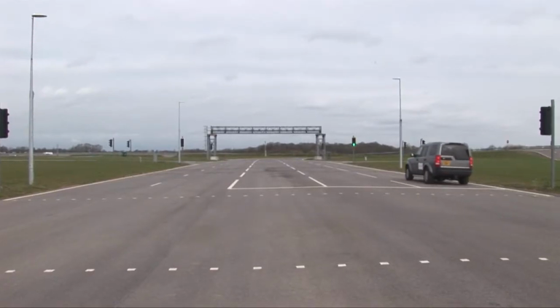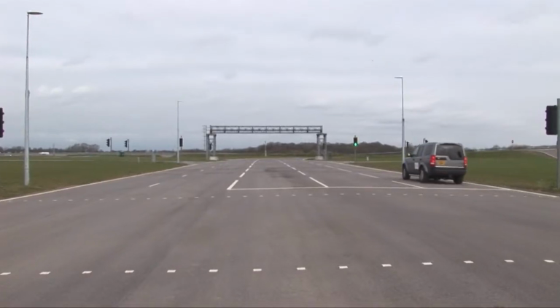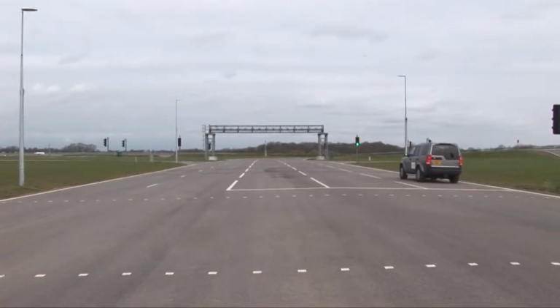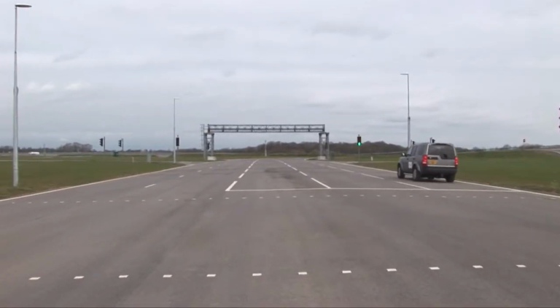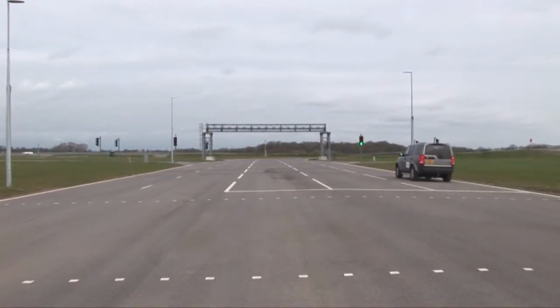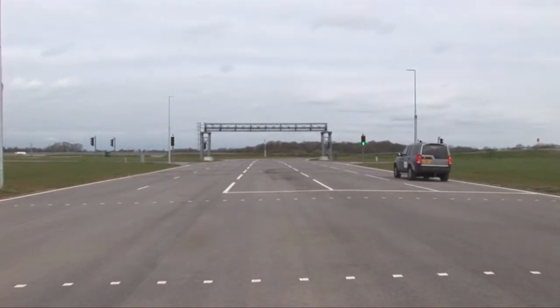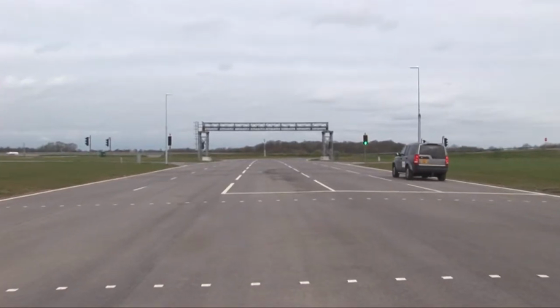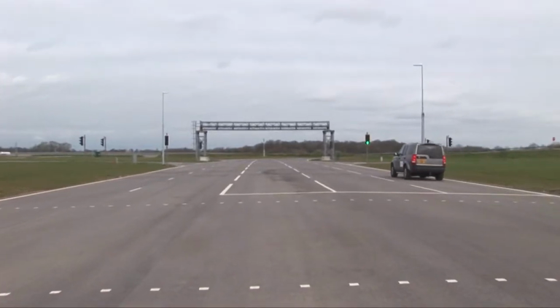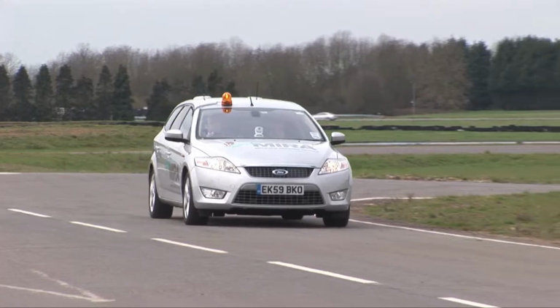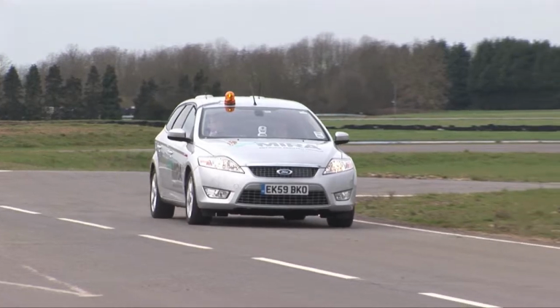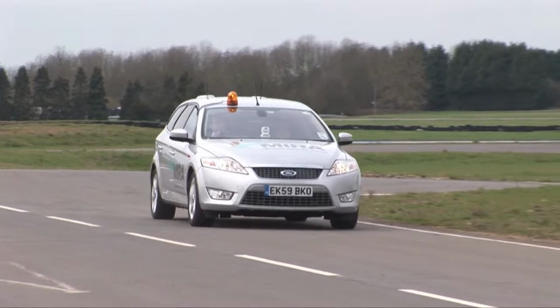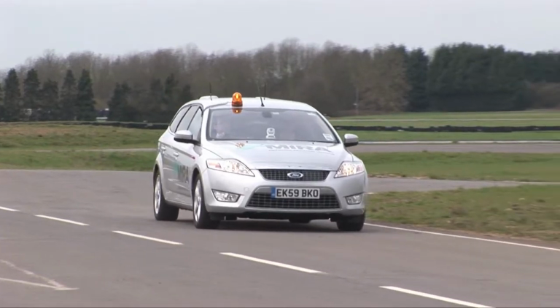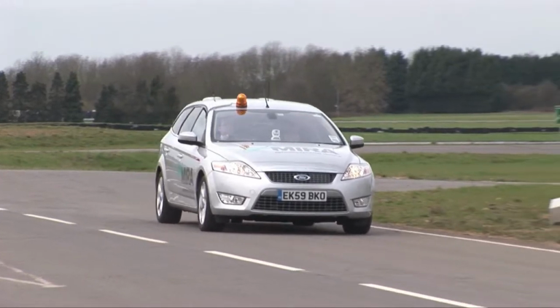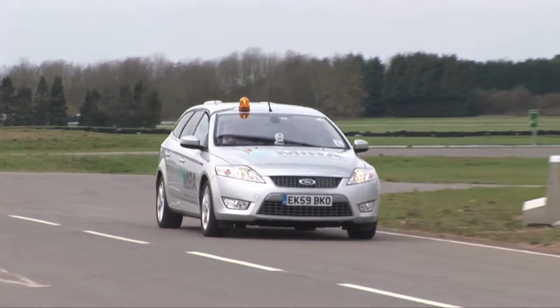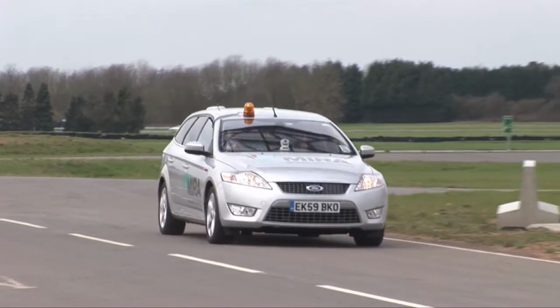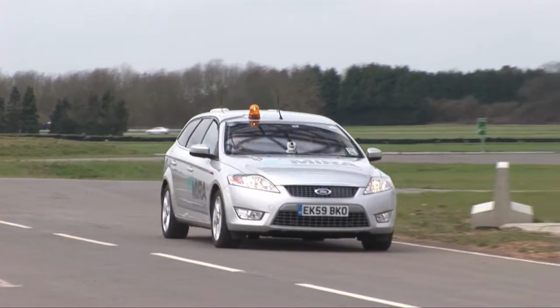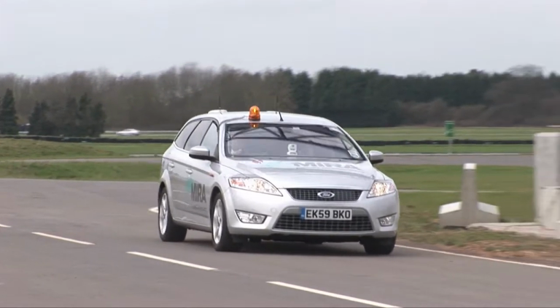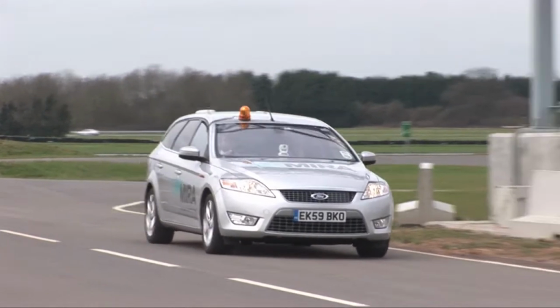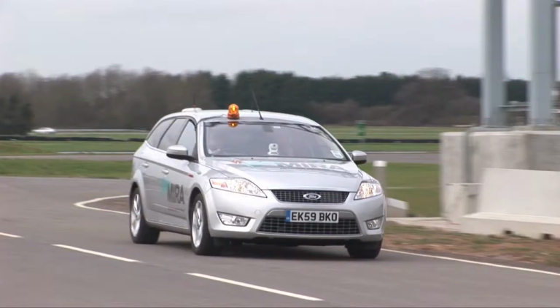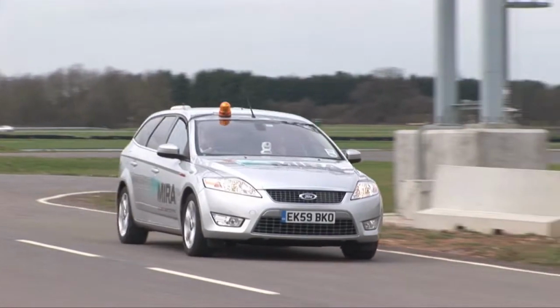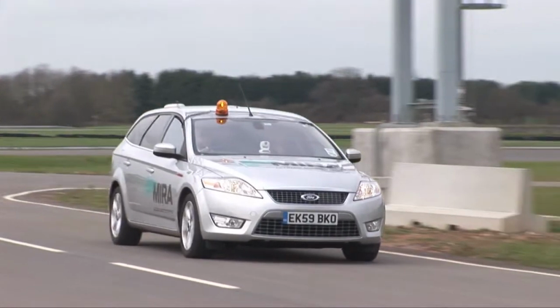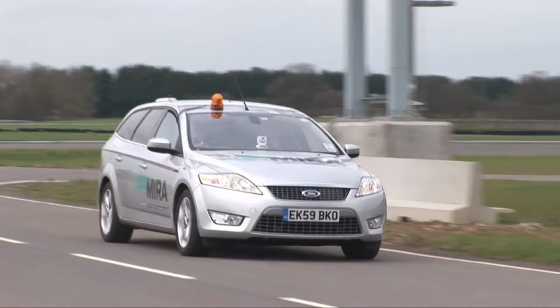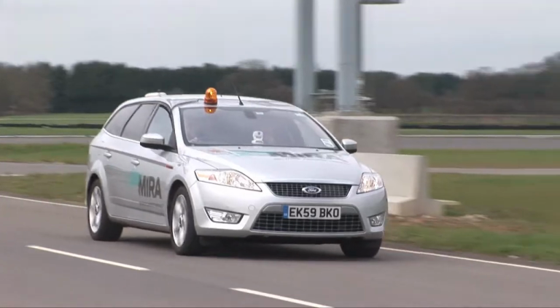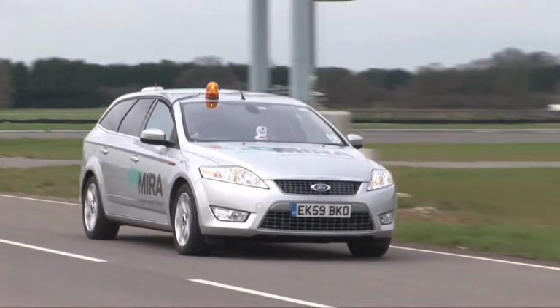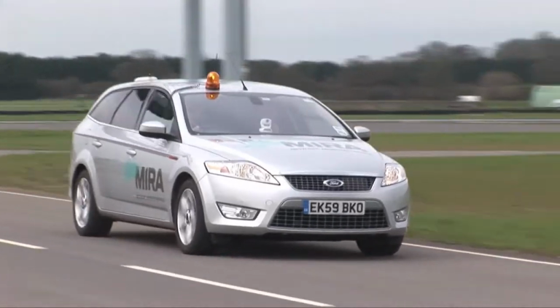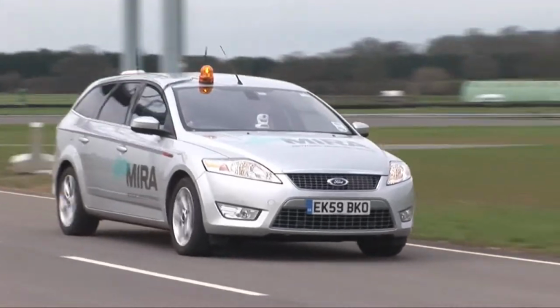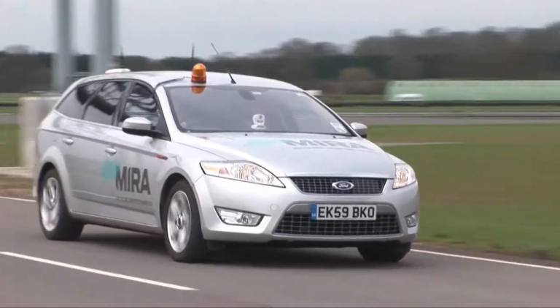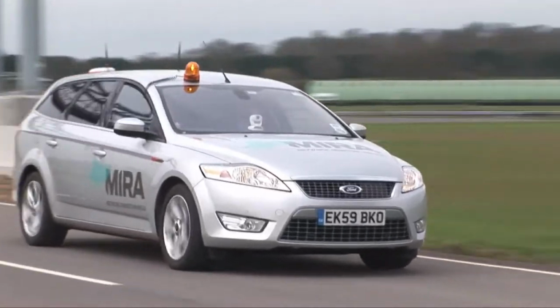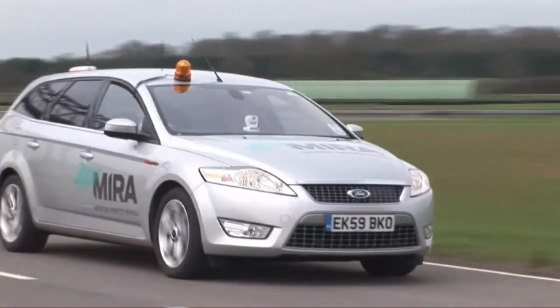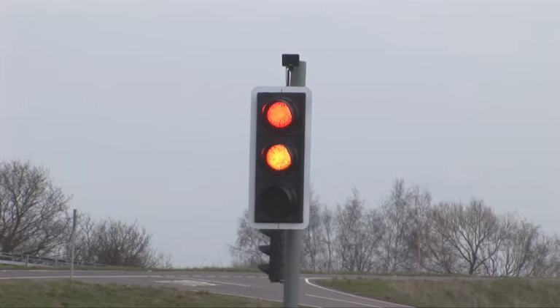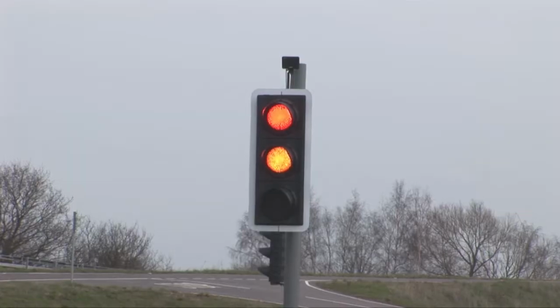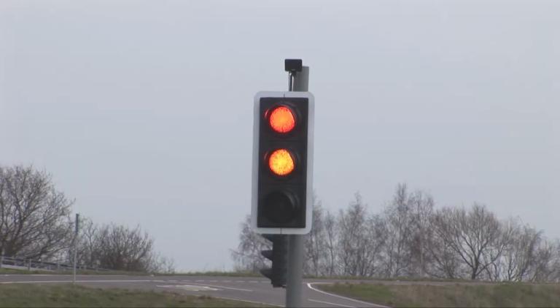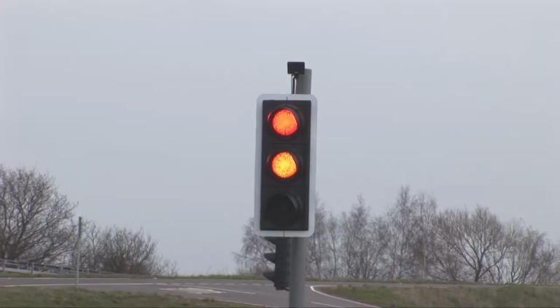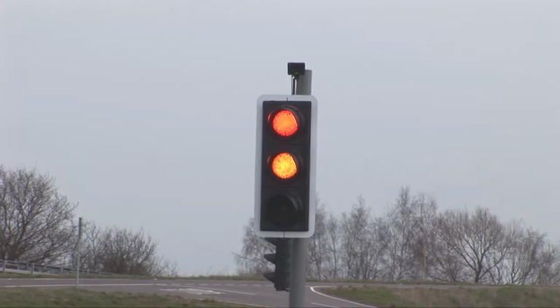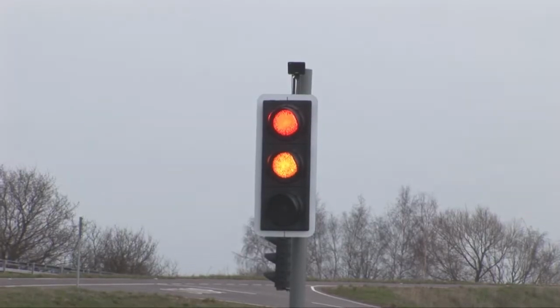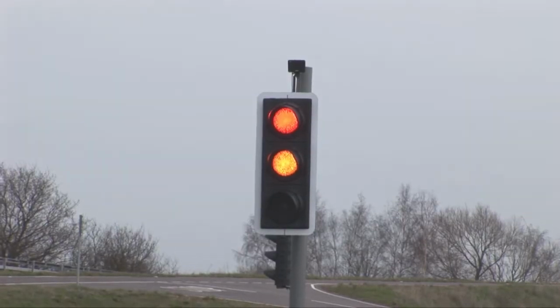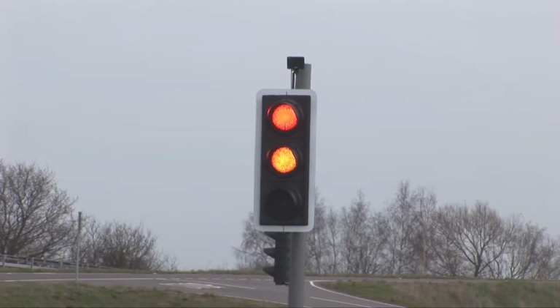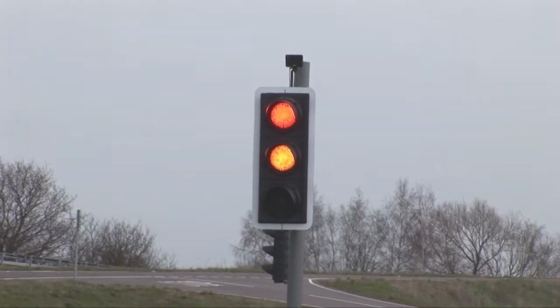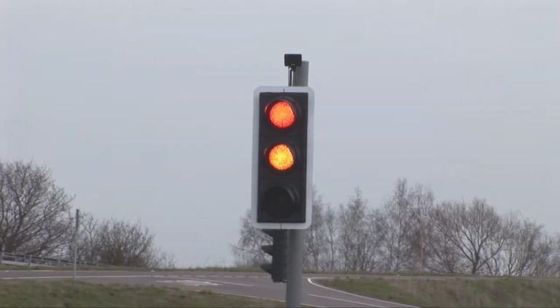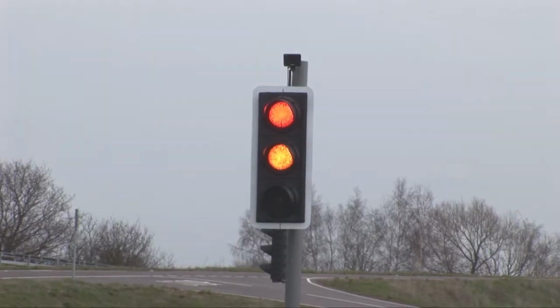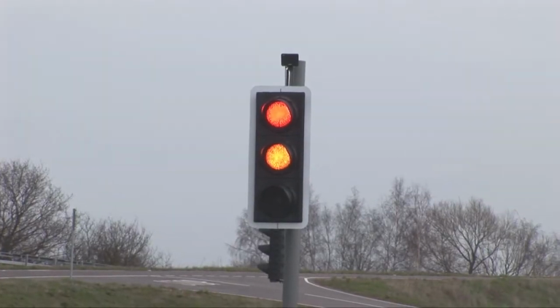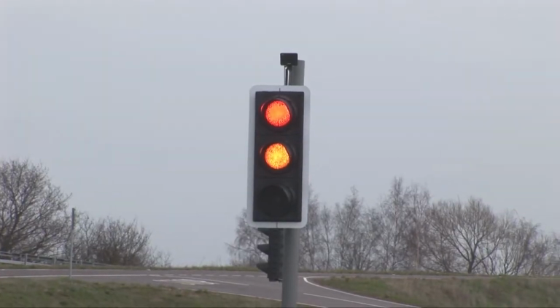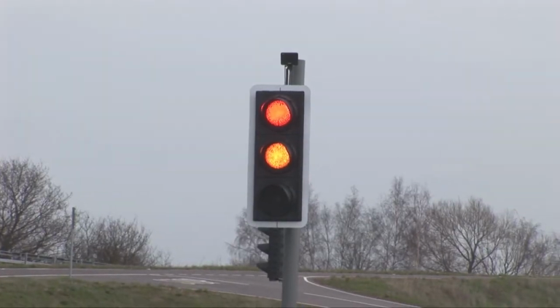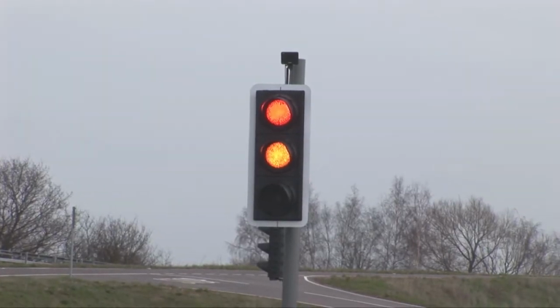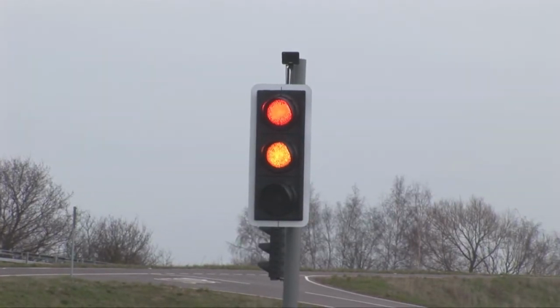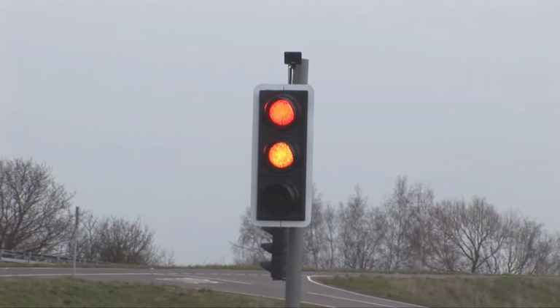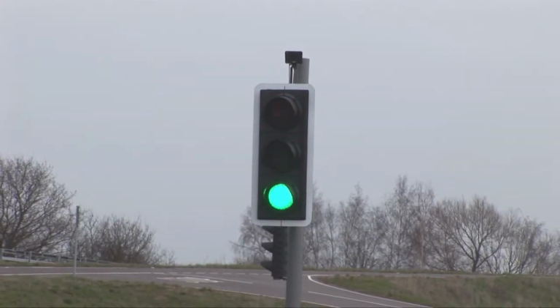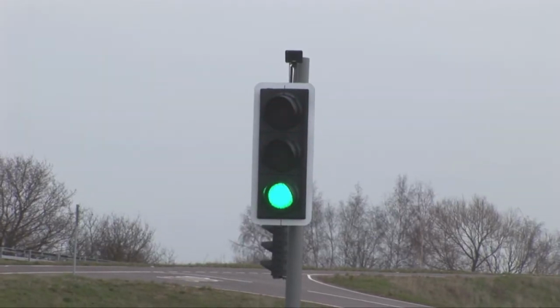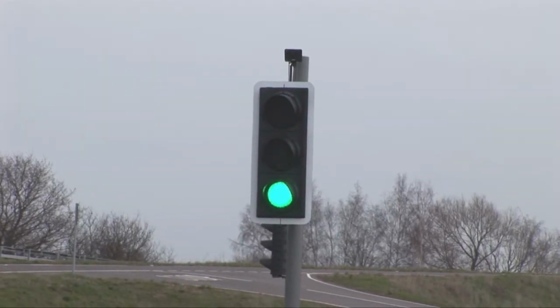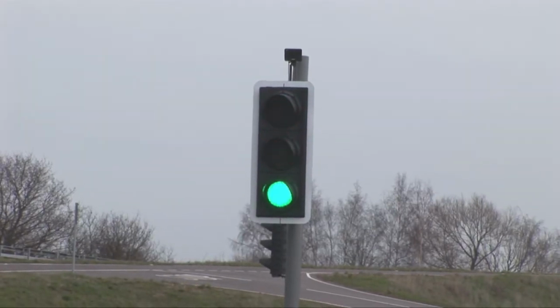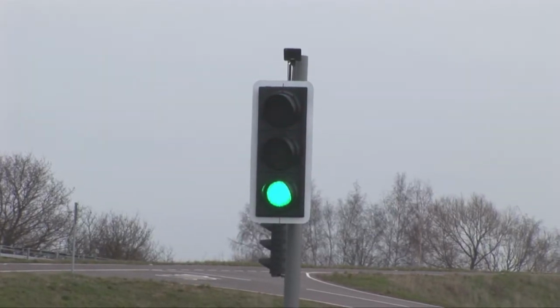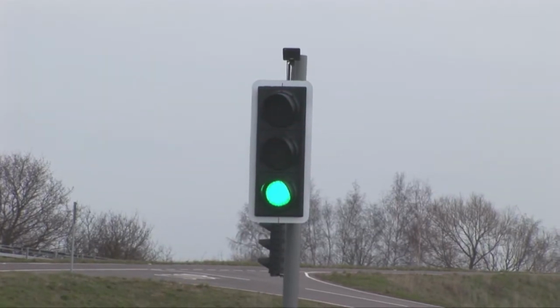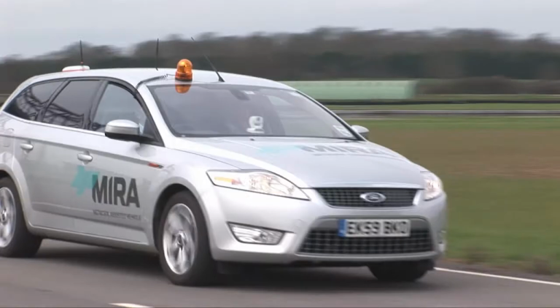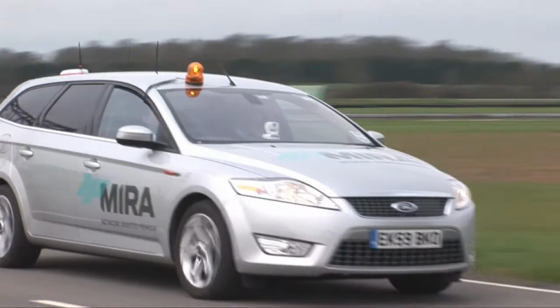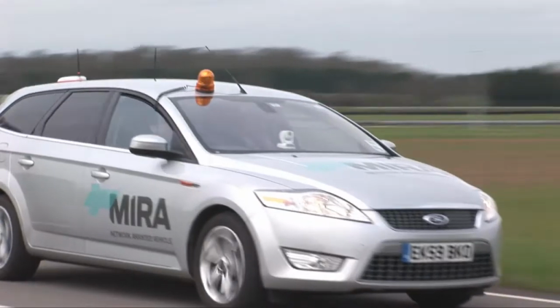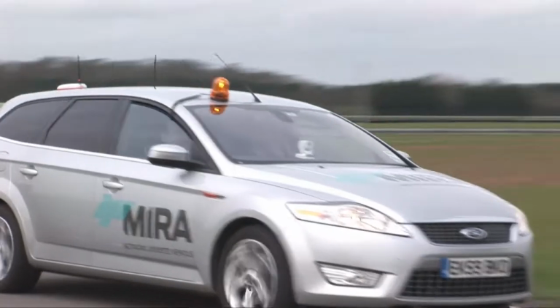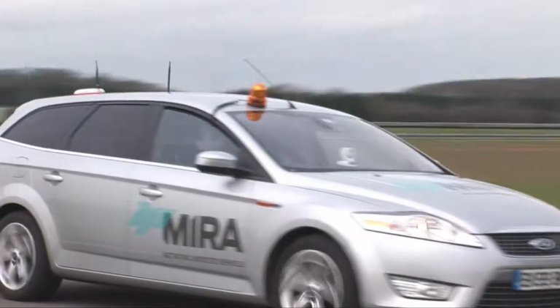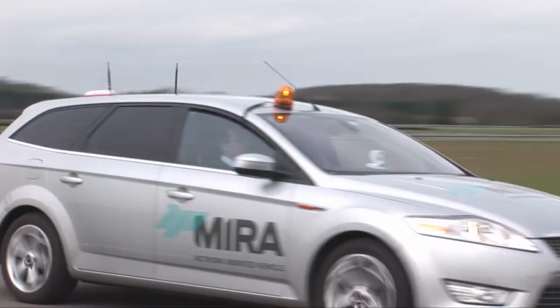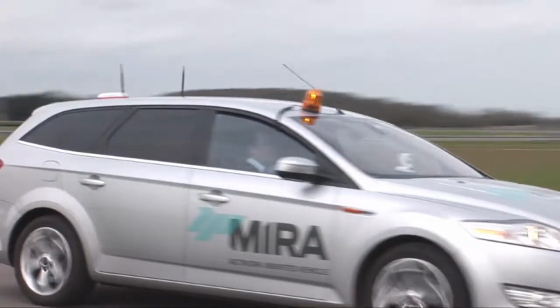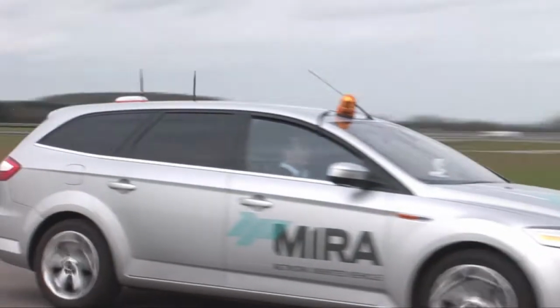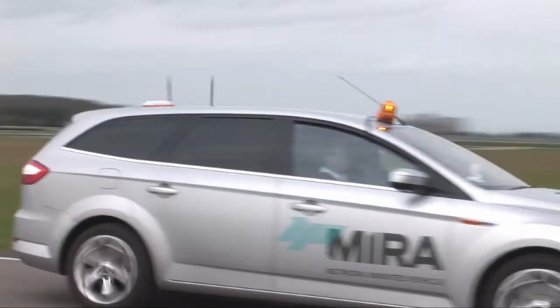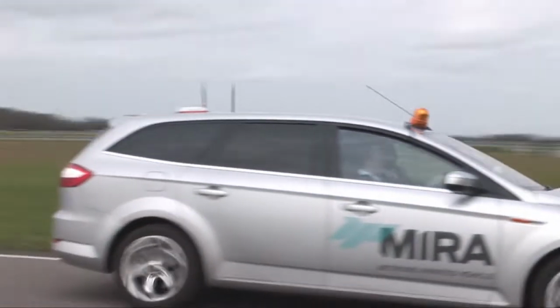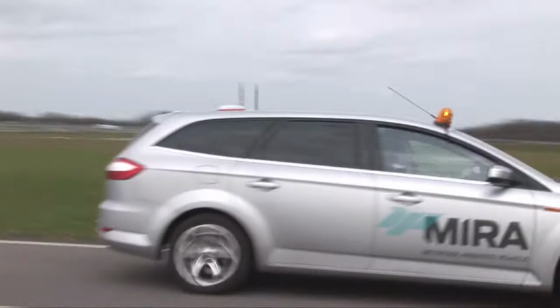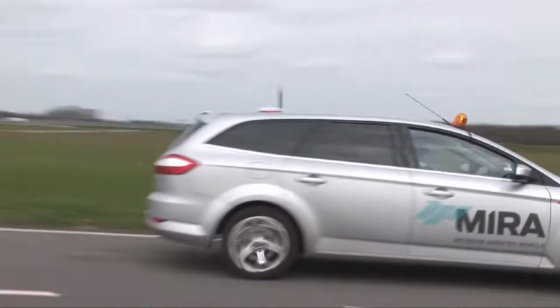Or to manage traffic light phasing so that, for example, when an emergency vehicle approaches a set of traffic lights, it turns them green to speed up the journey.